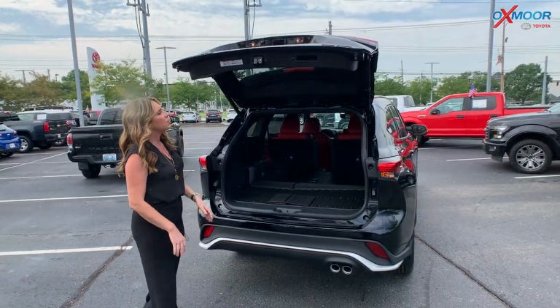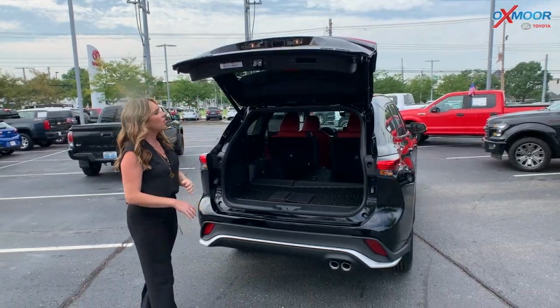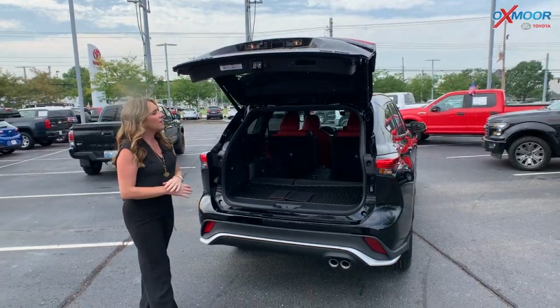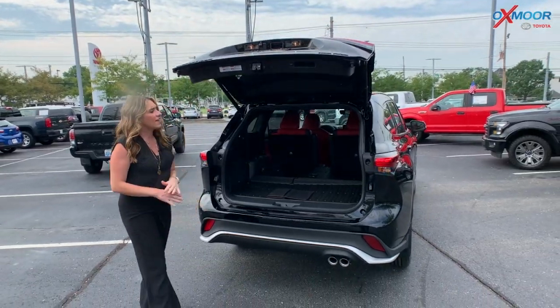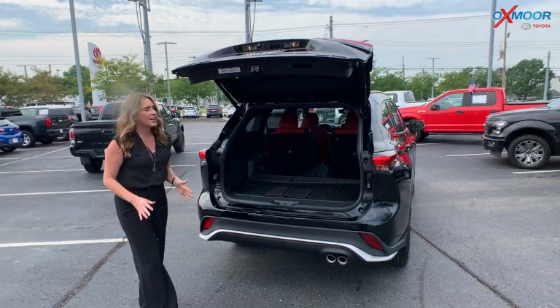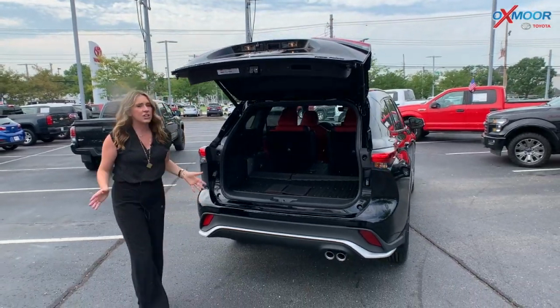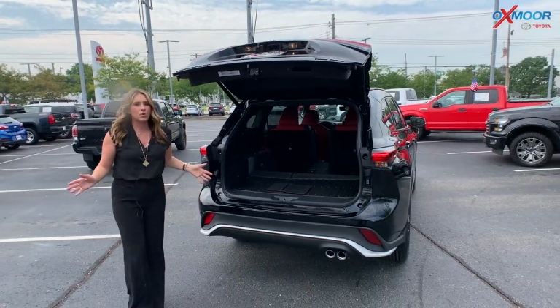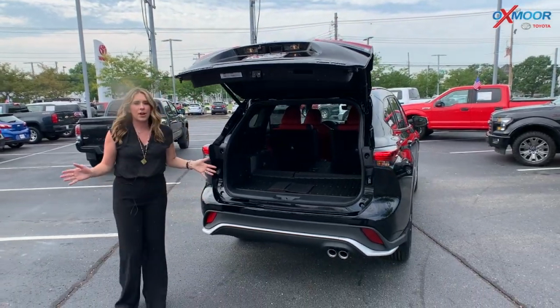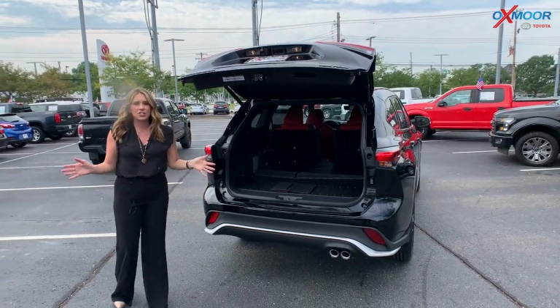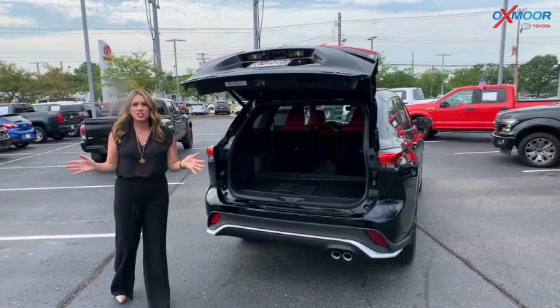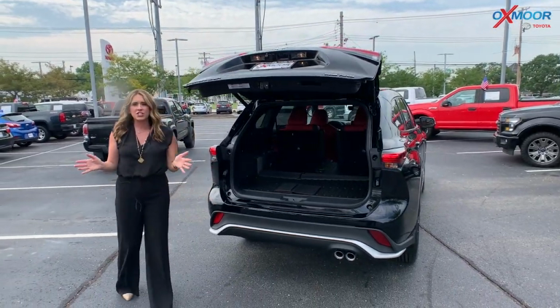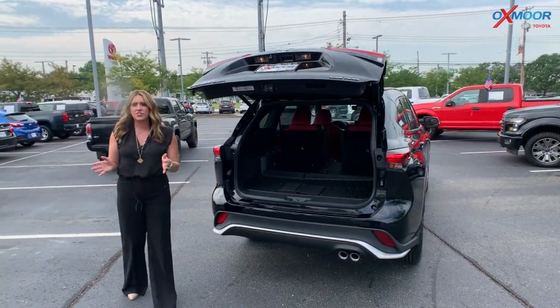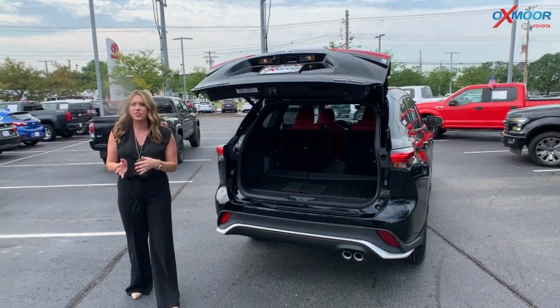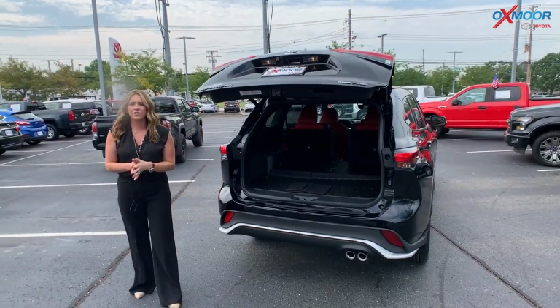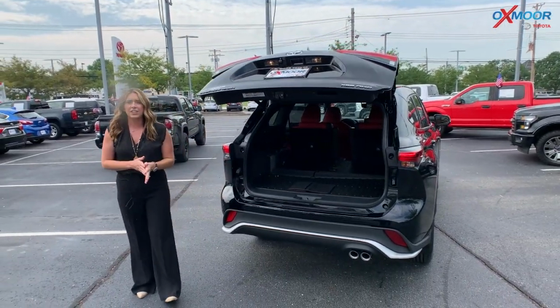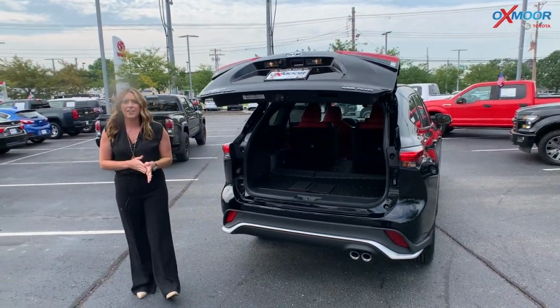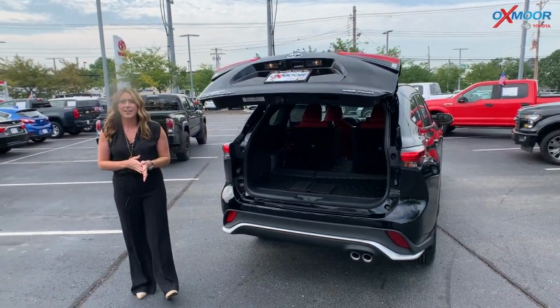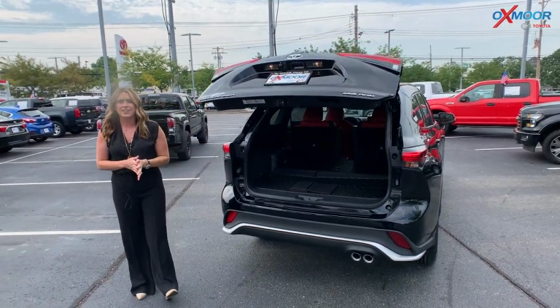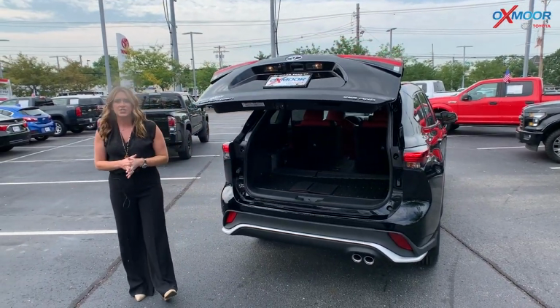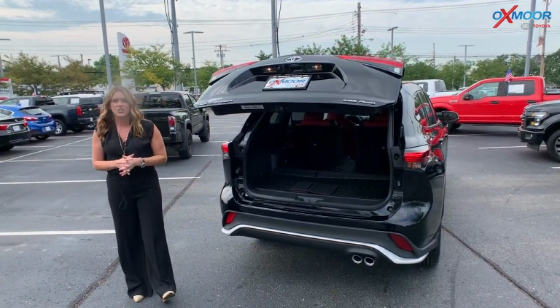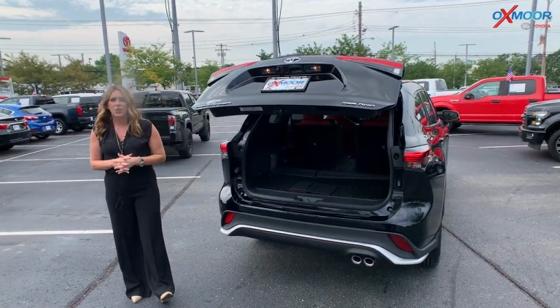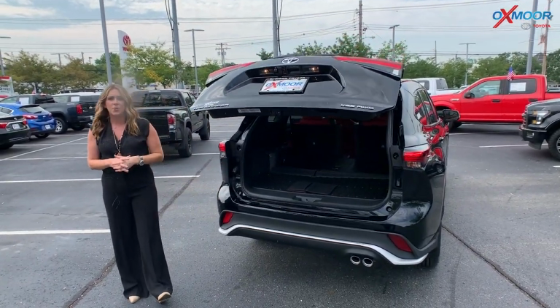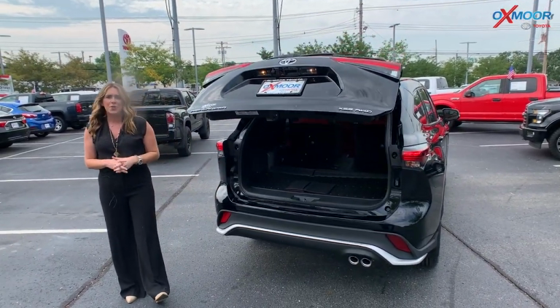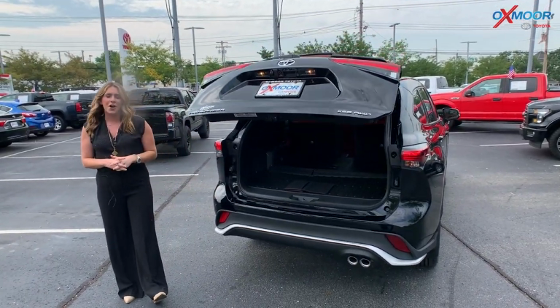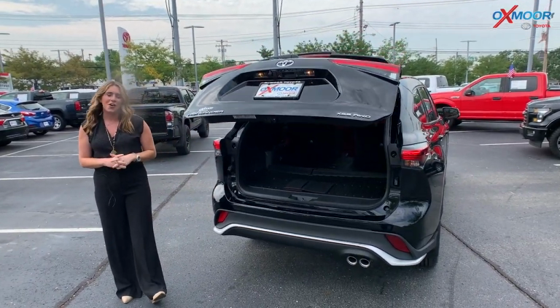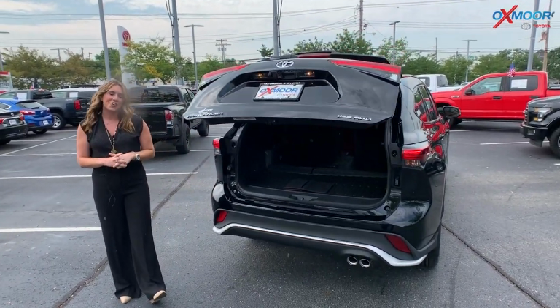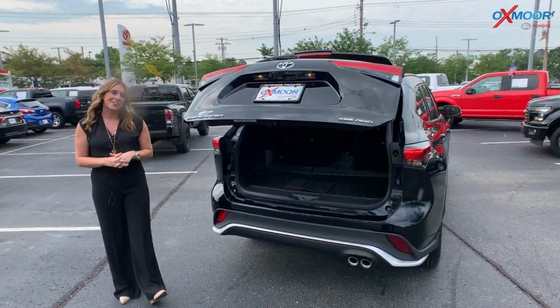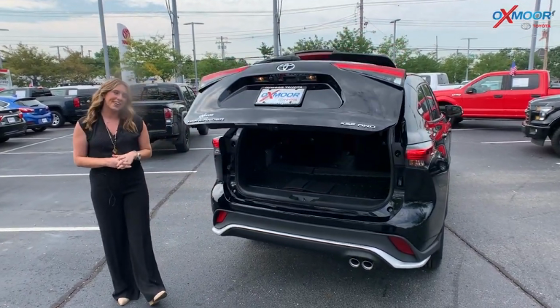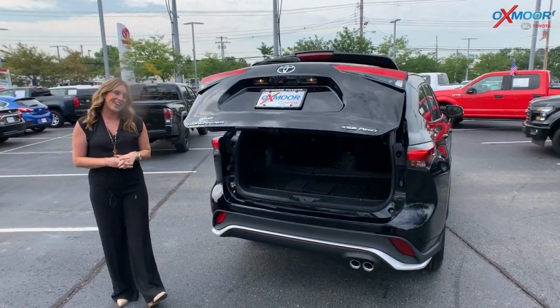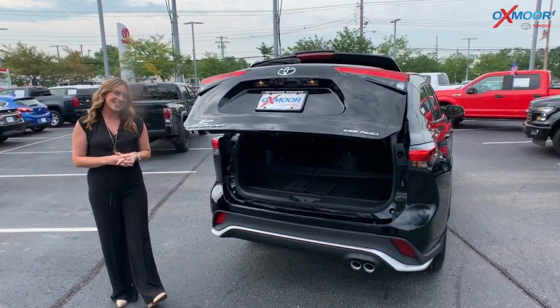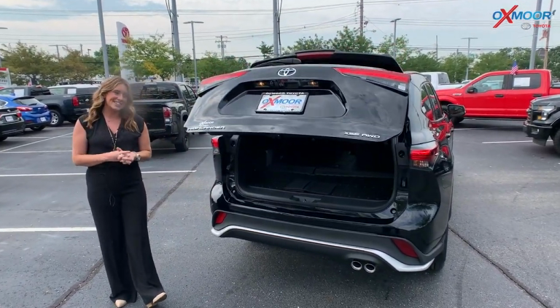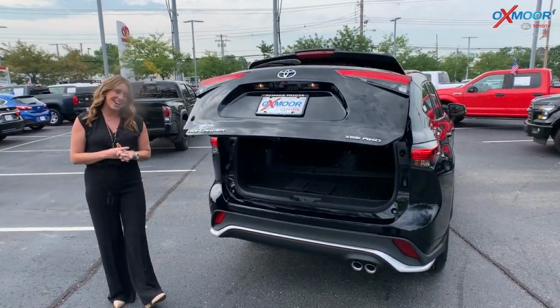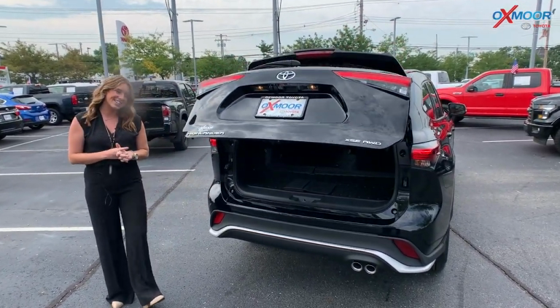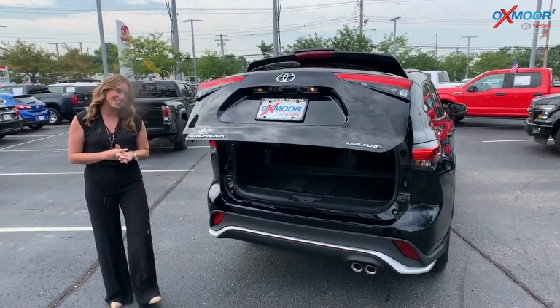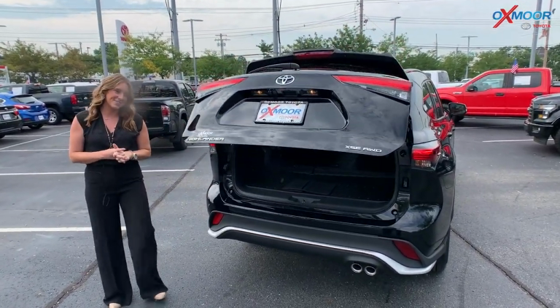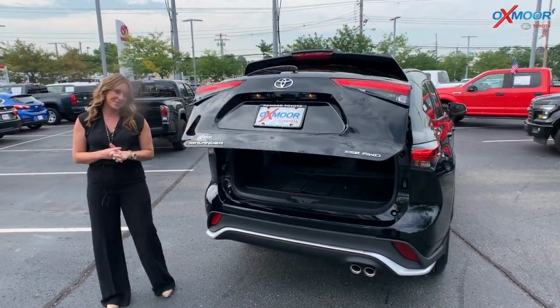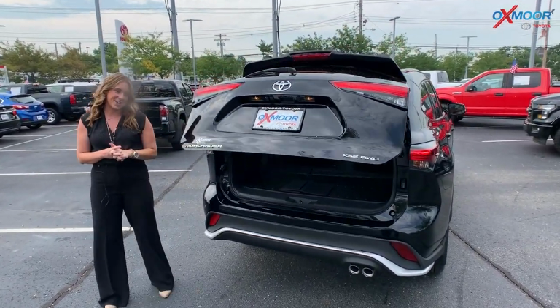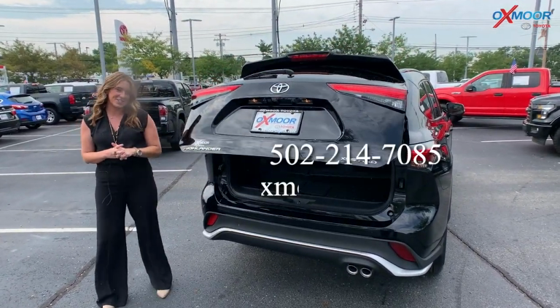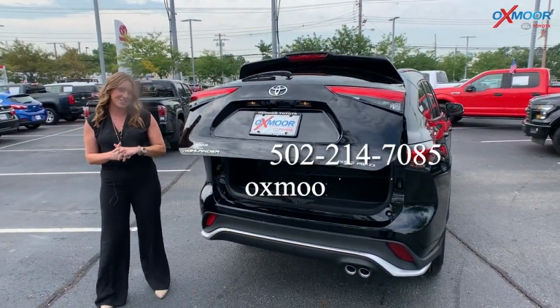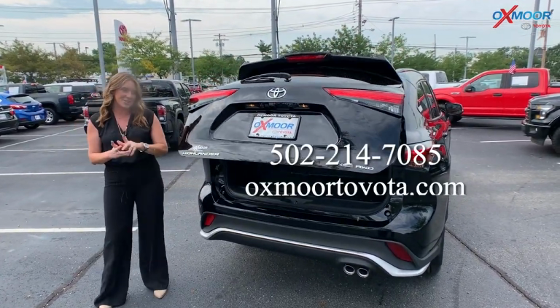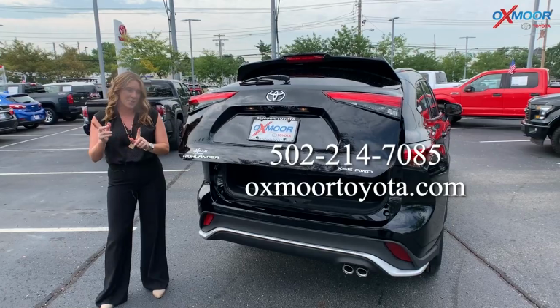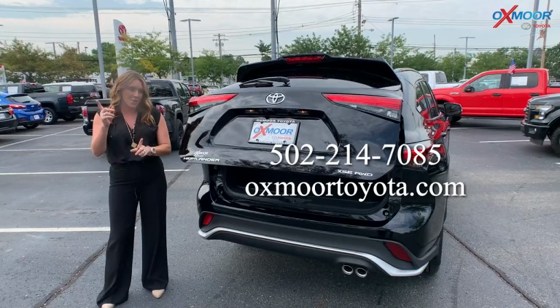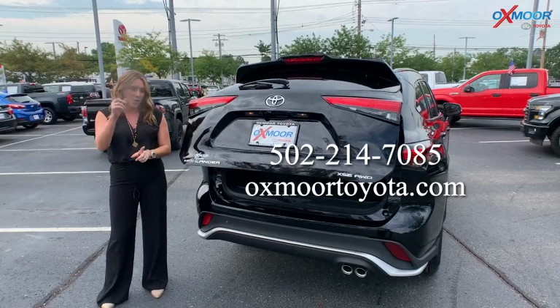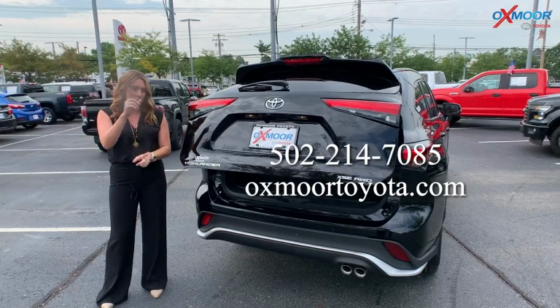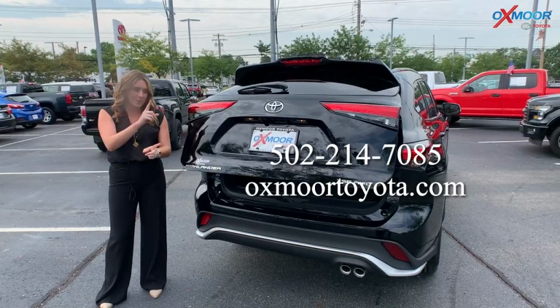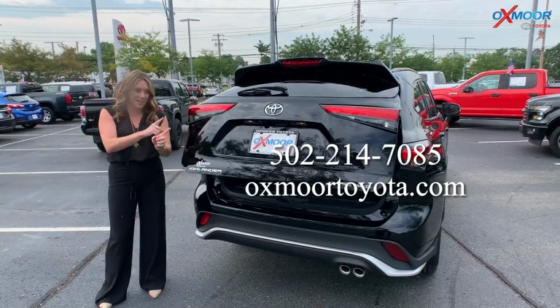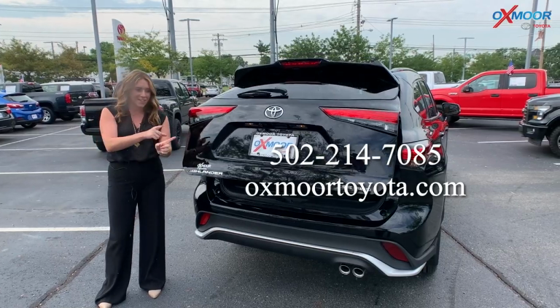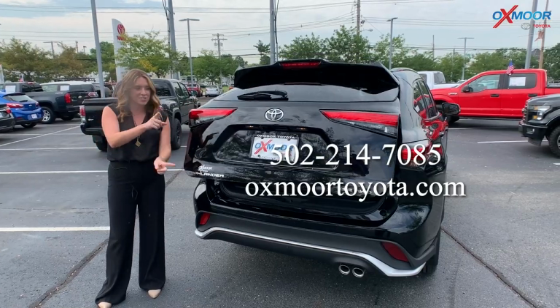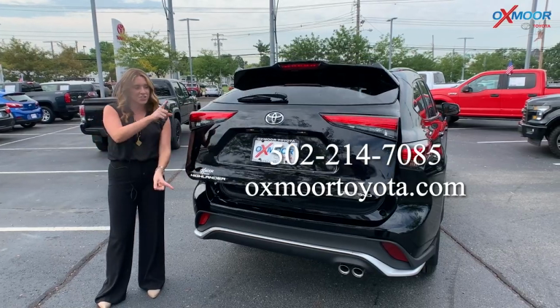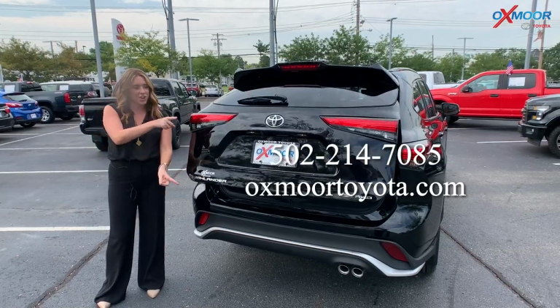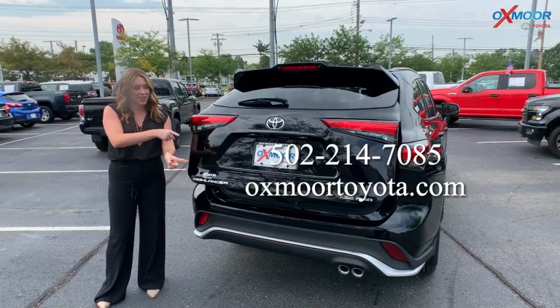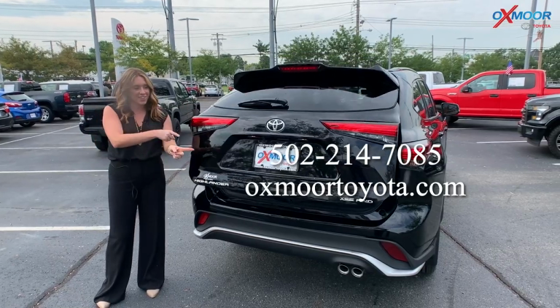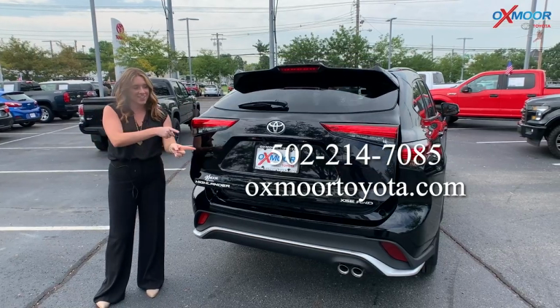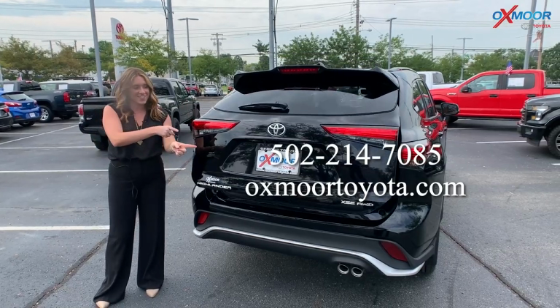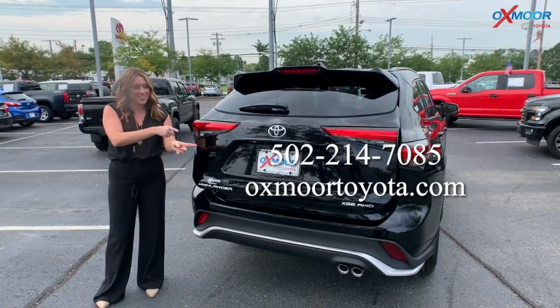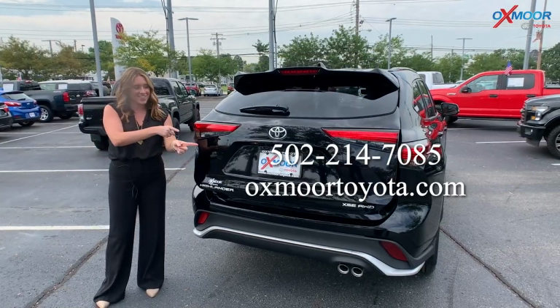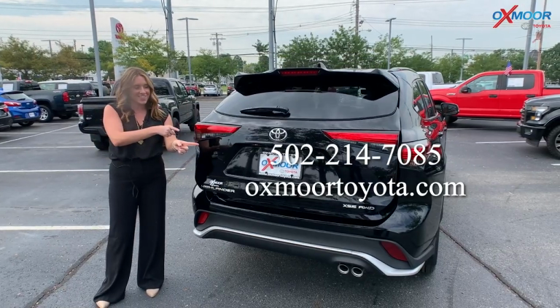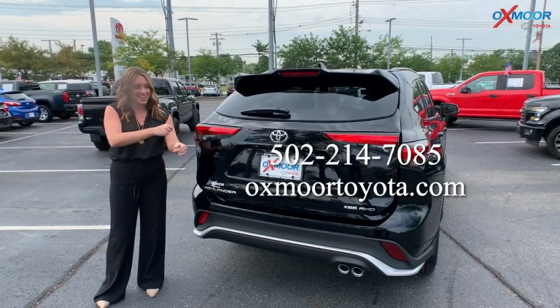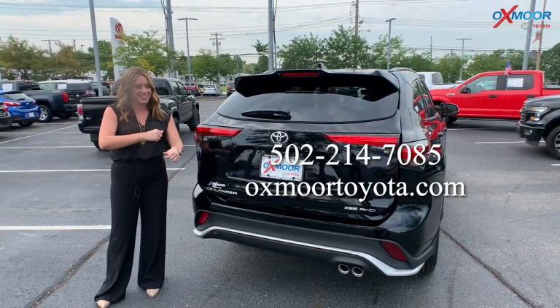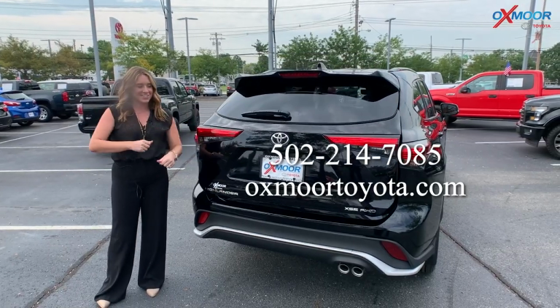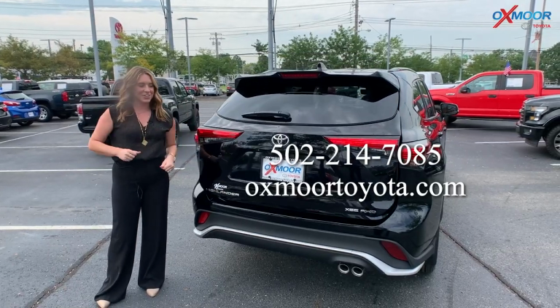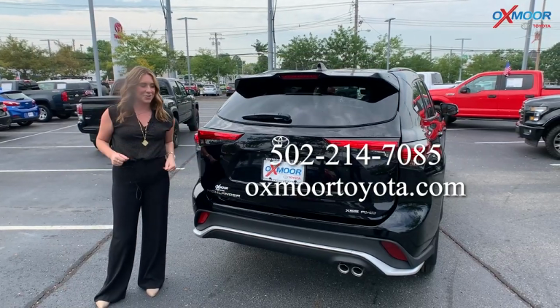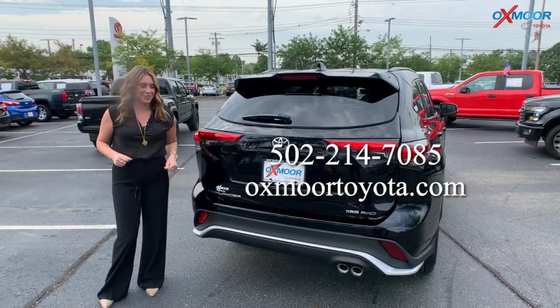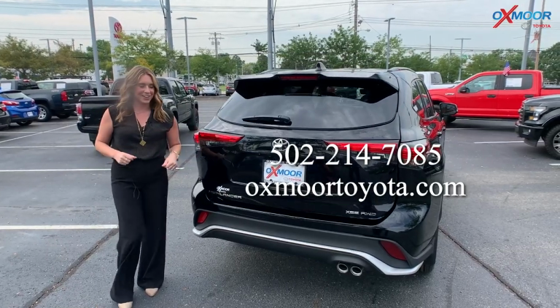If you all have any questions, feel free to let us know. All of our contact information will be on the screen below.